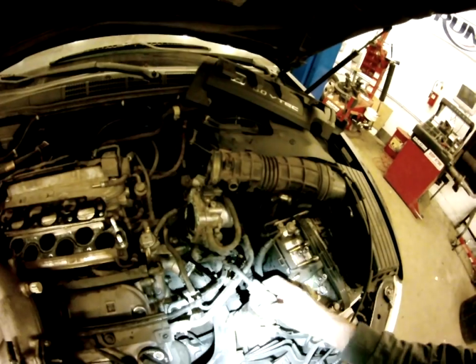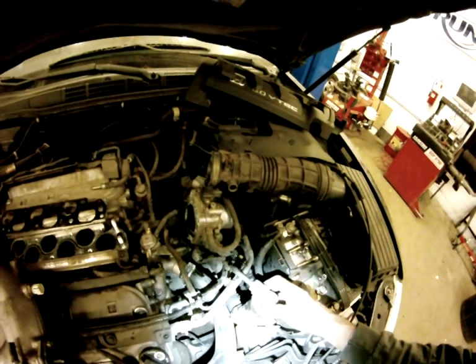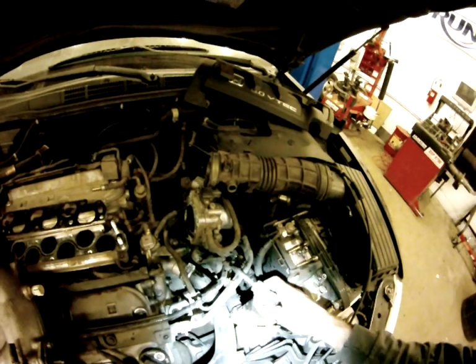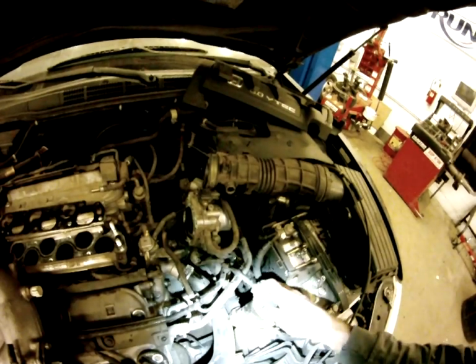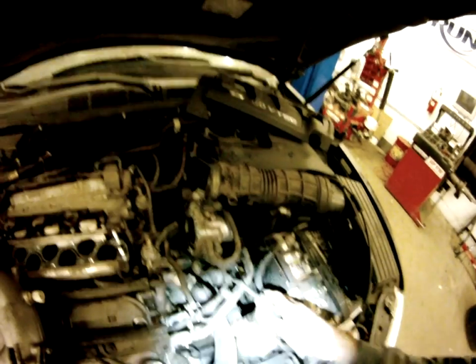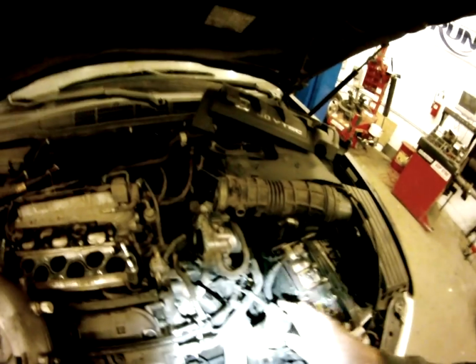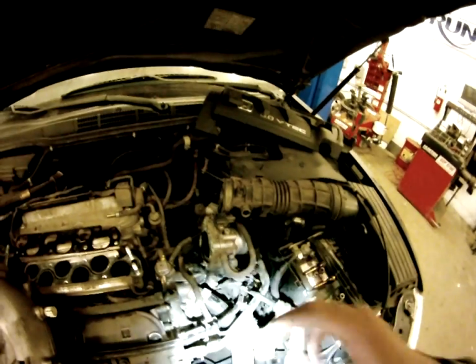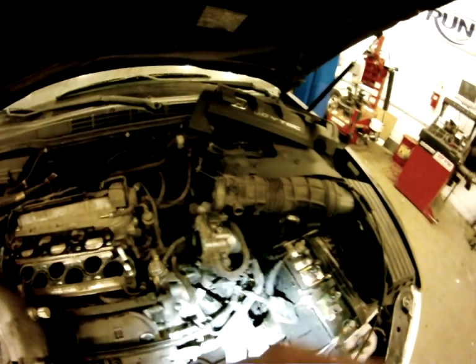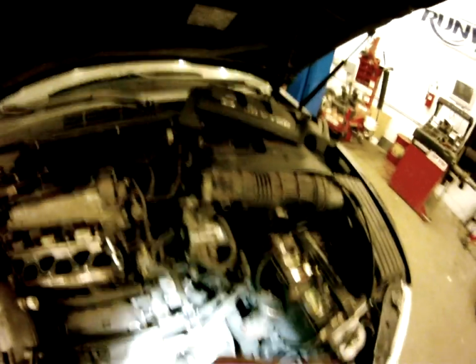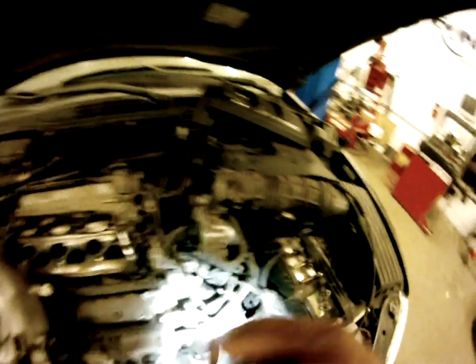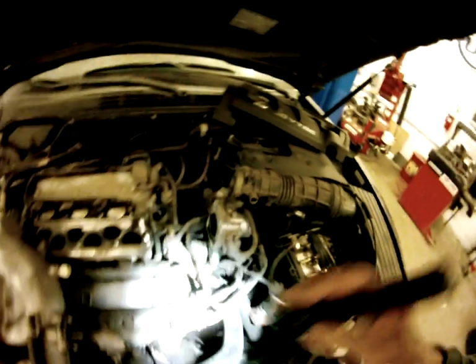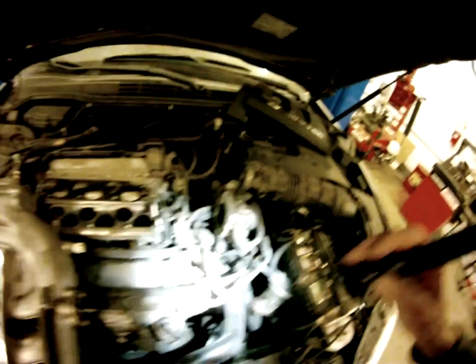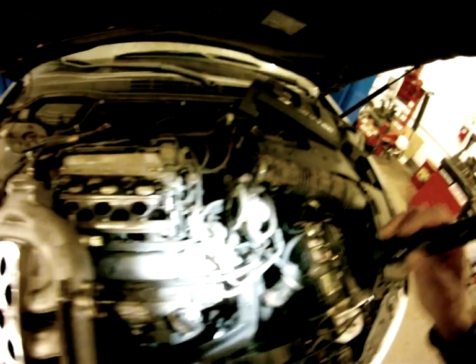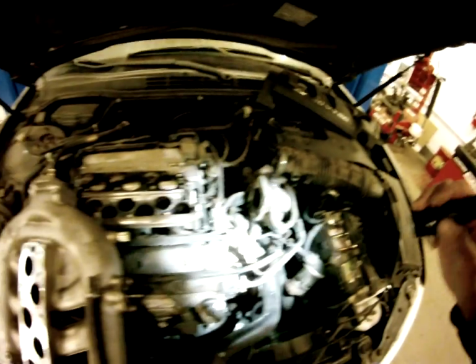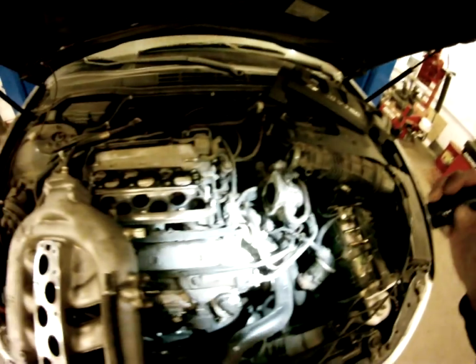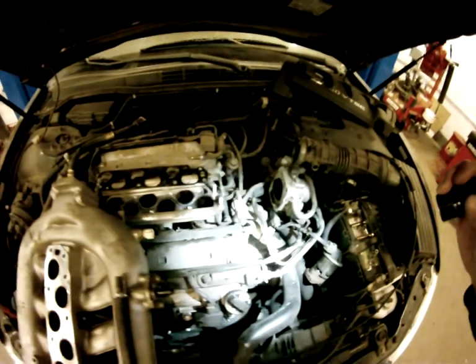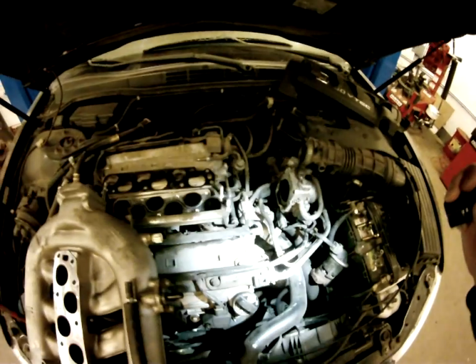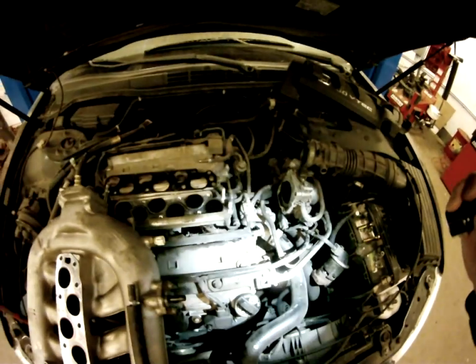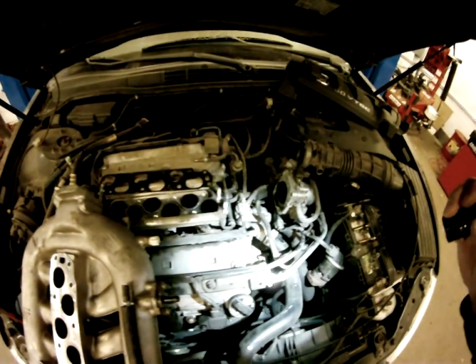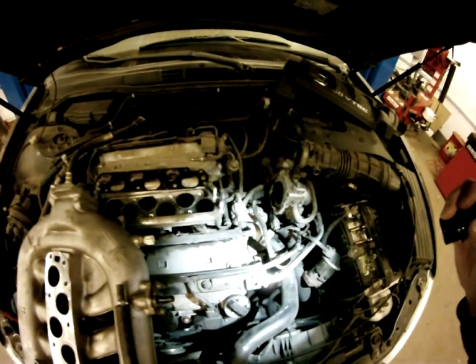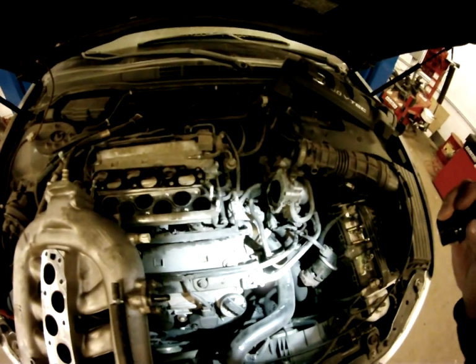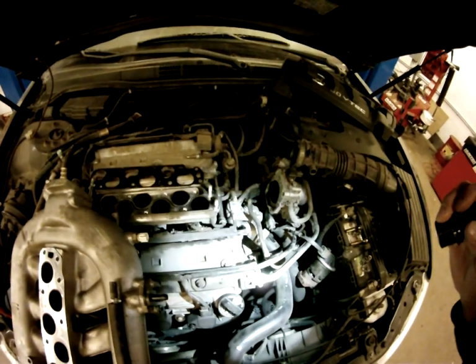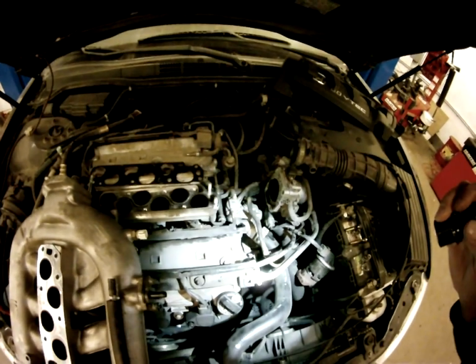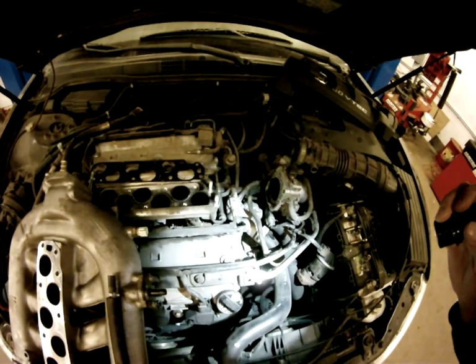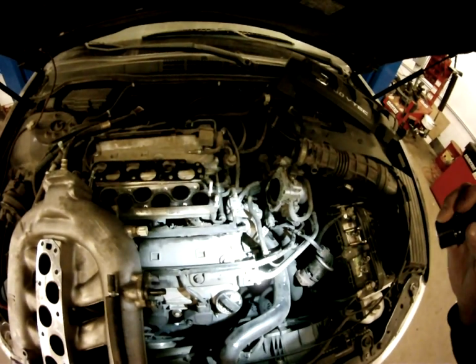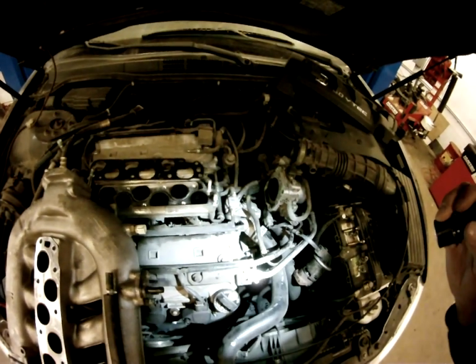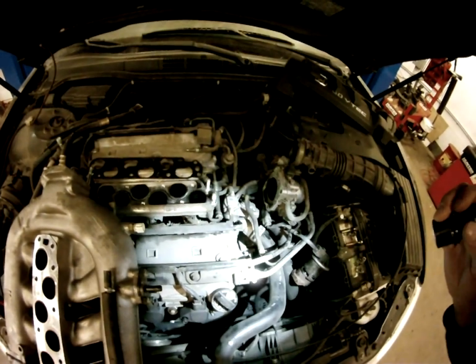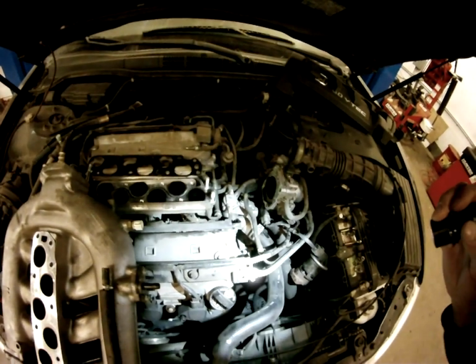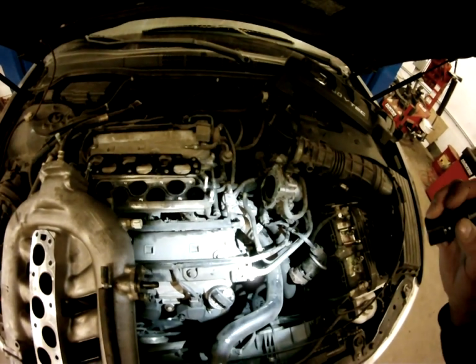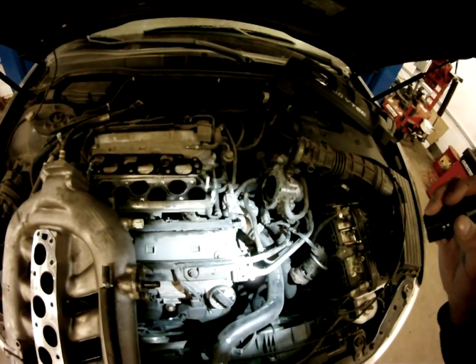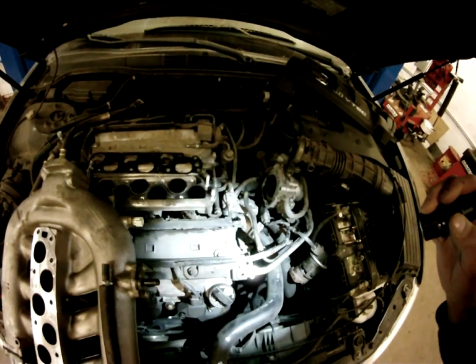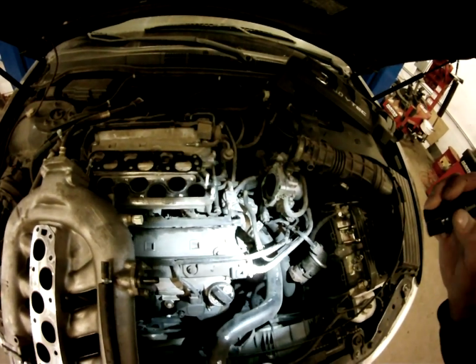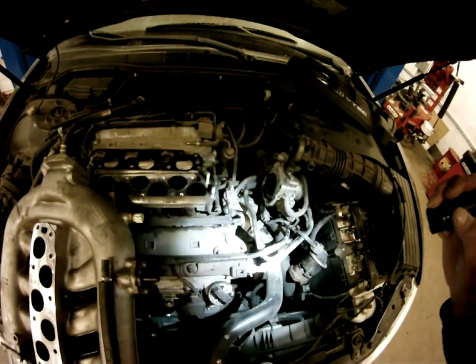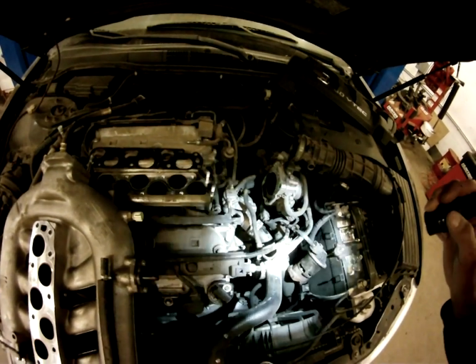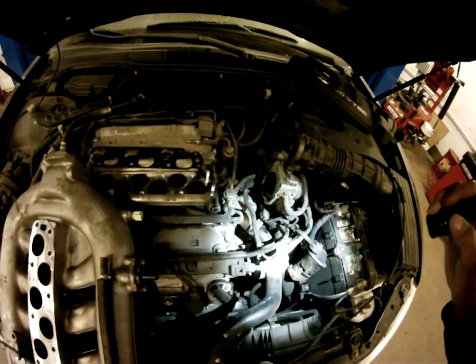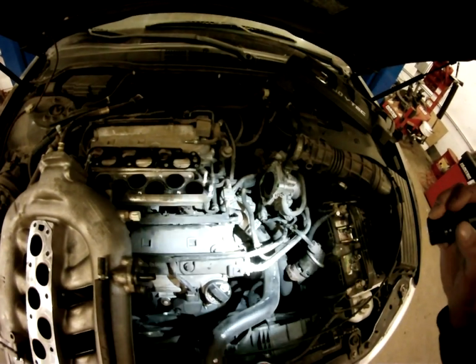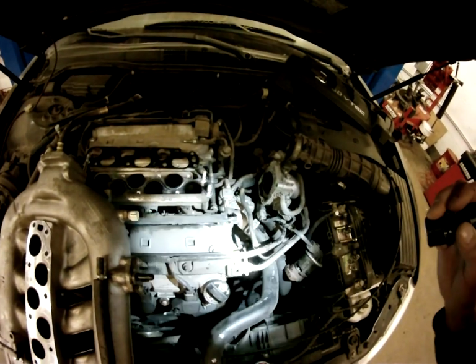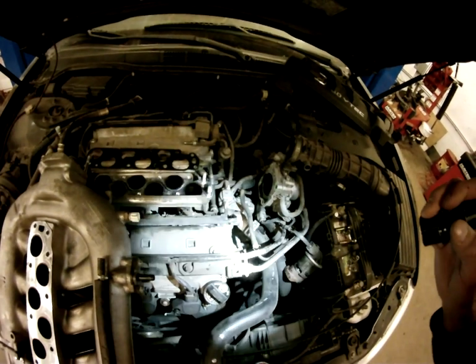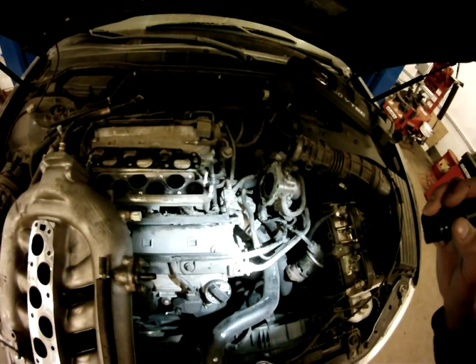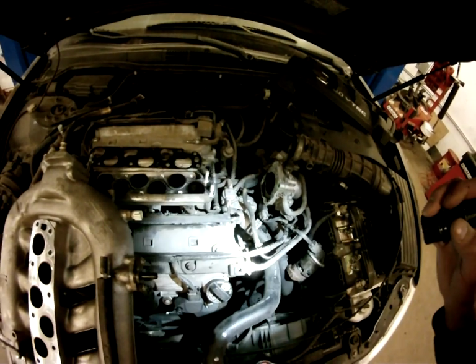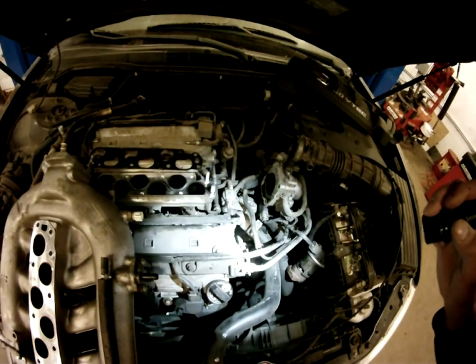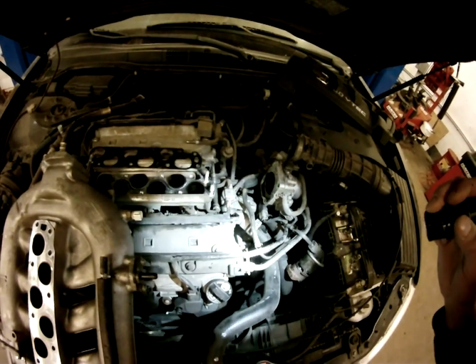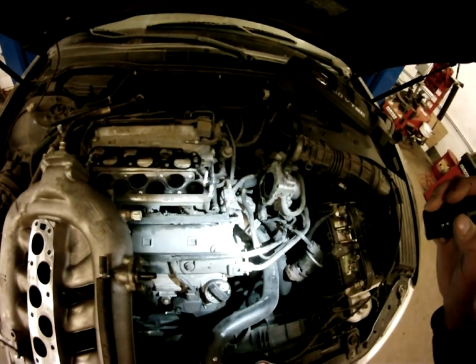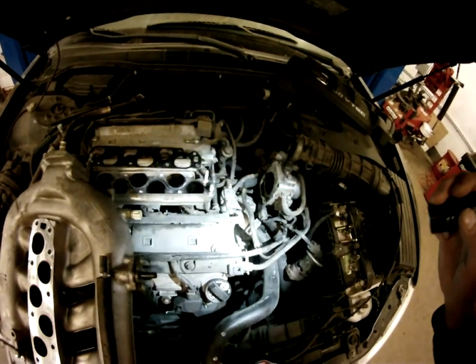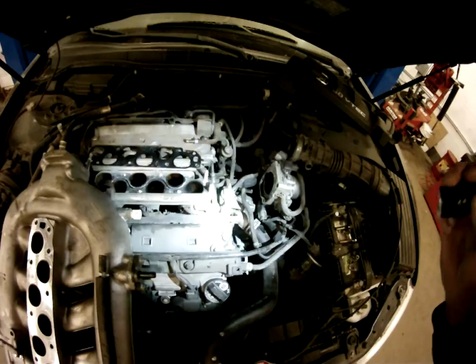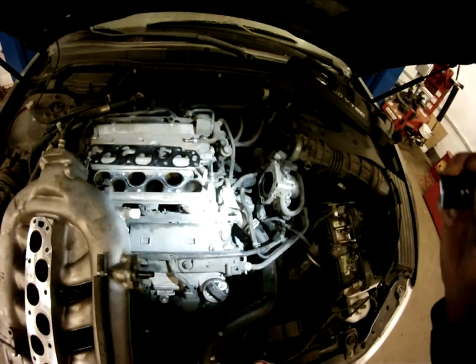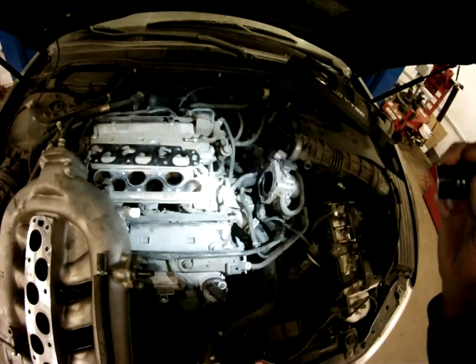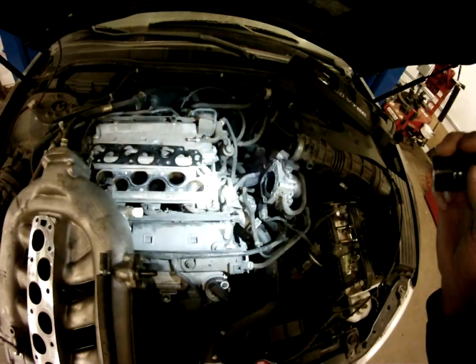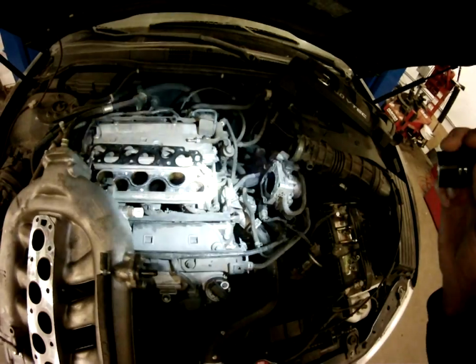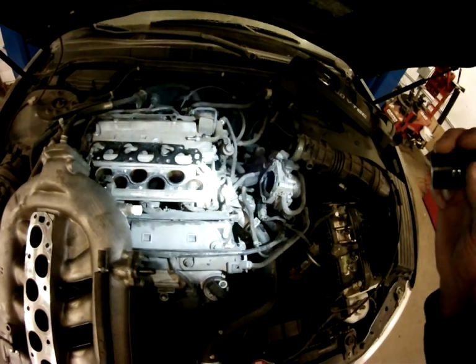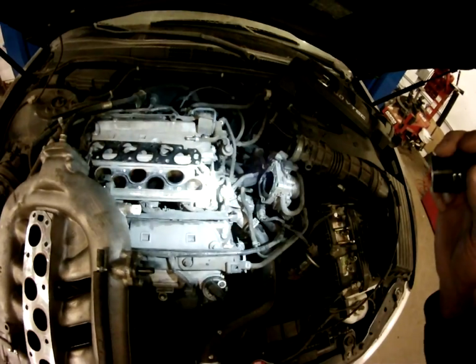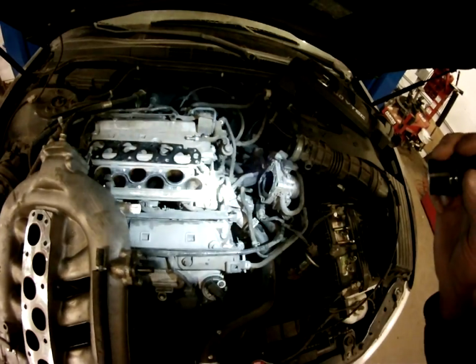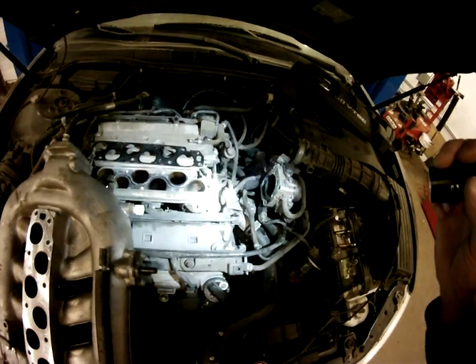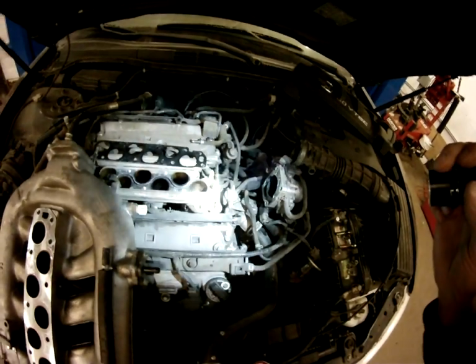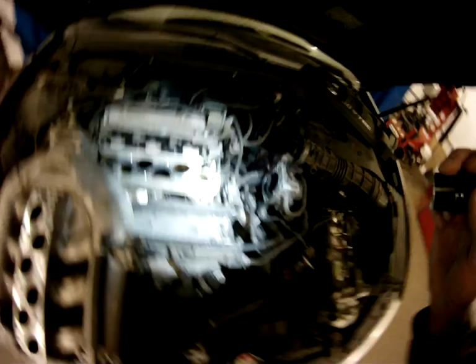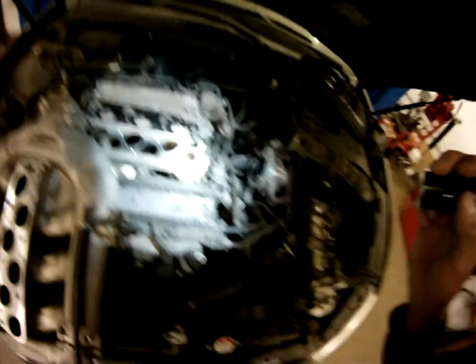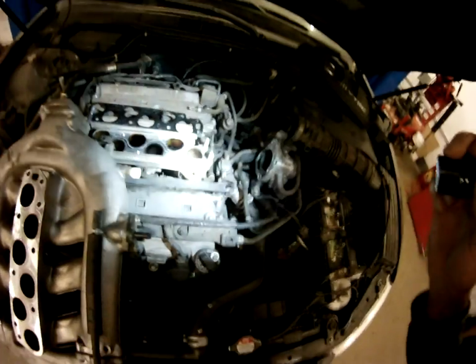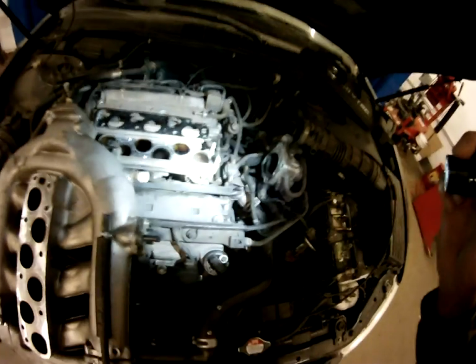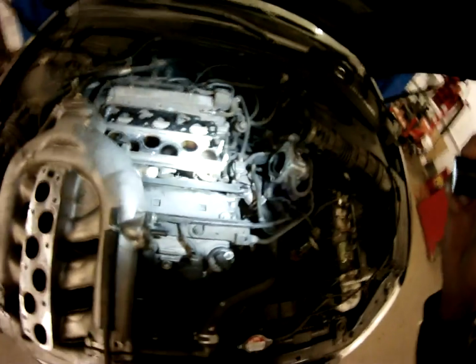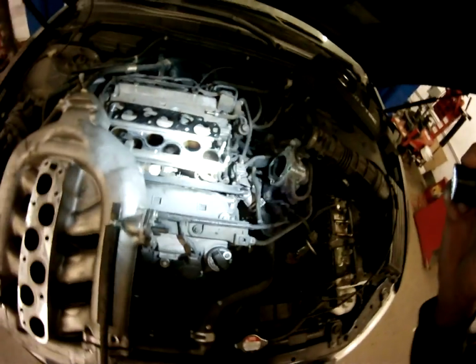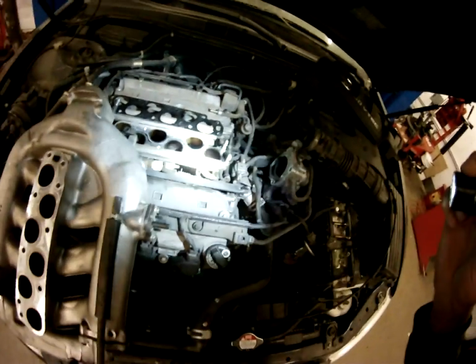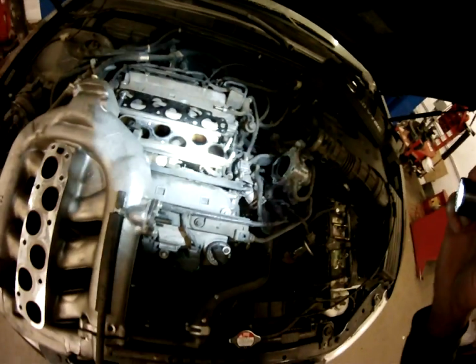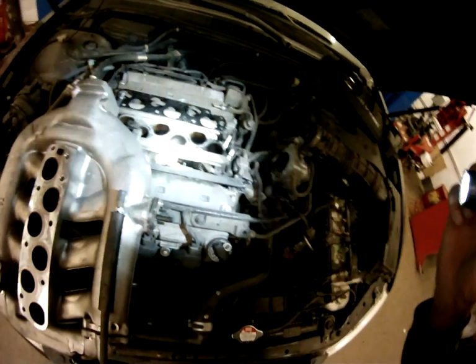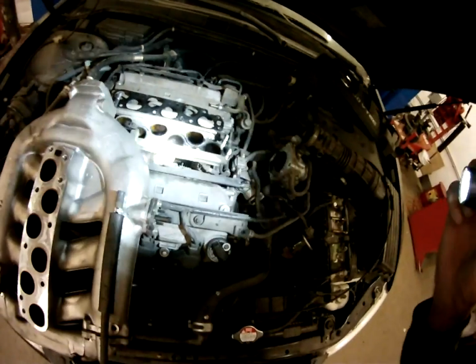Go ahead and fire the engine off too if you want to. If it runs fine with the EGR valve off, then you've got a clogged passage, which brings us to the intake.